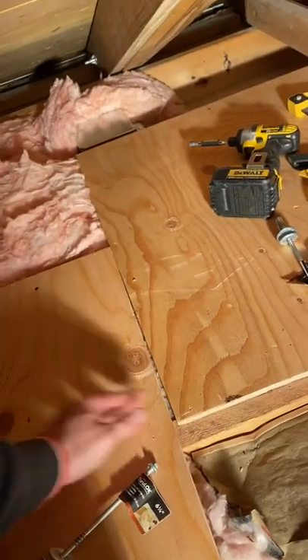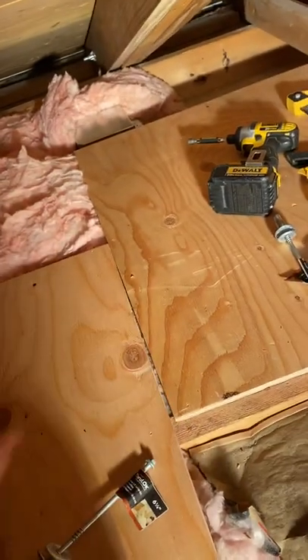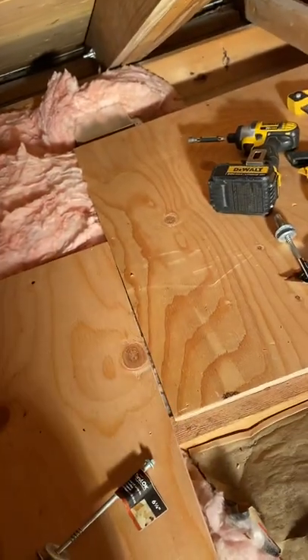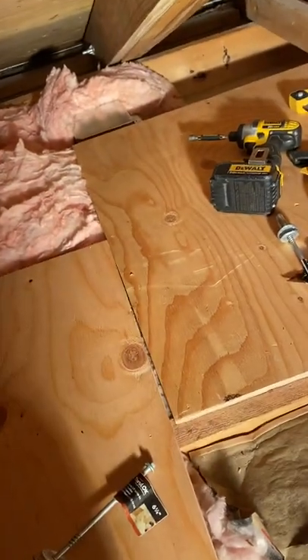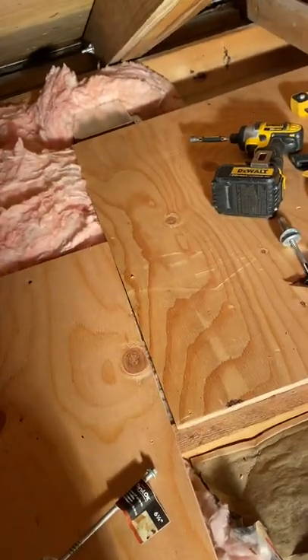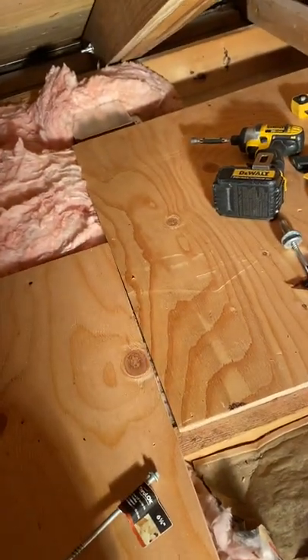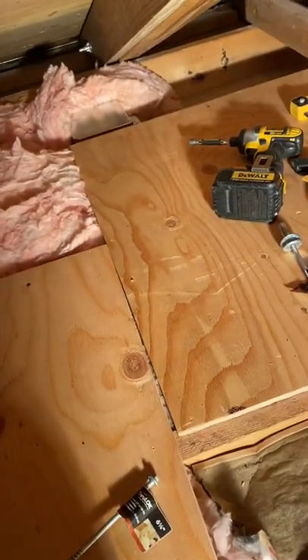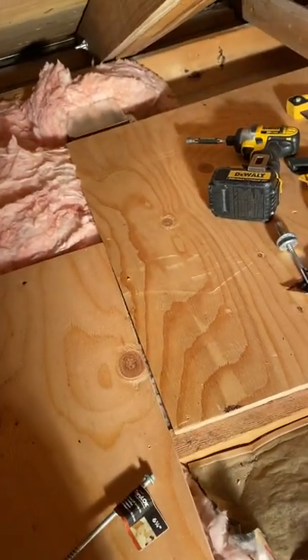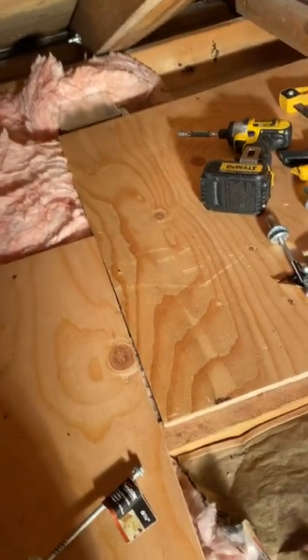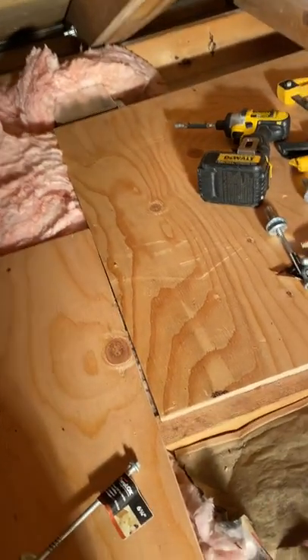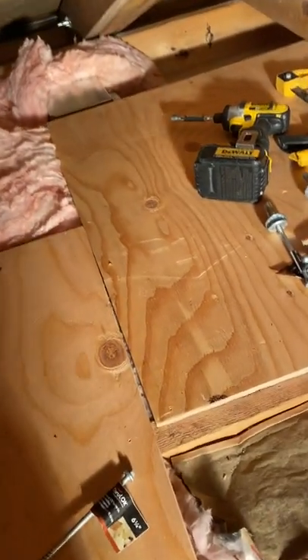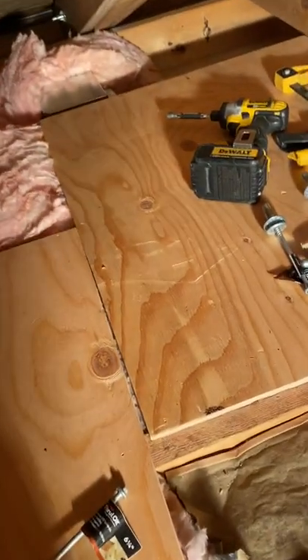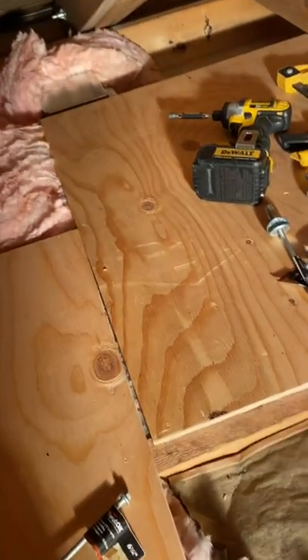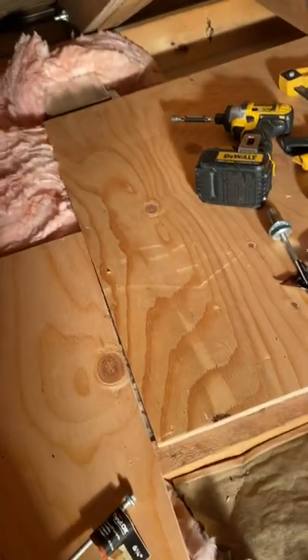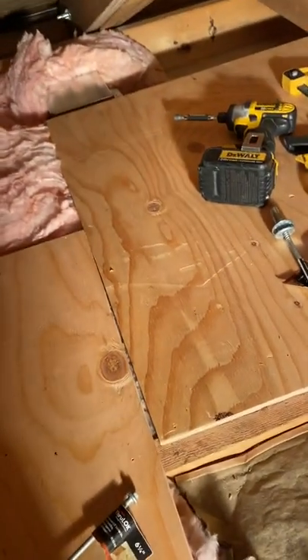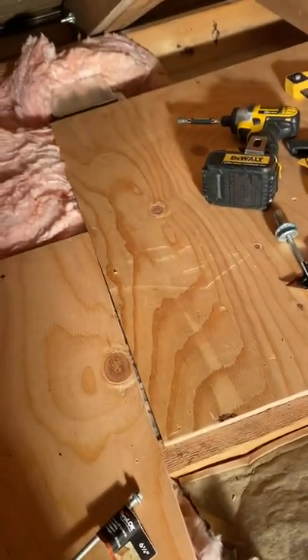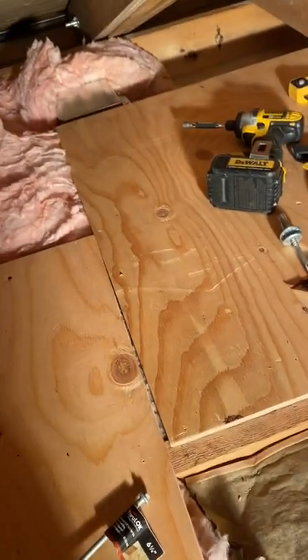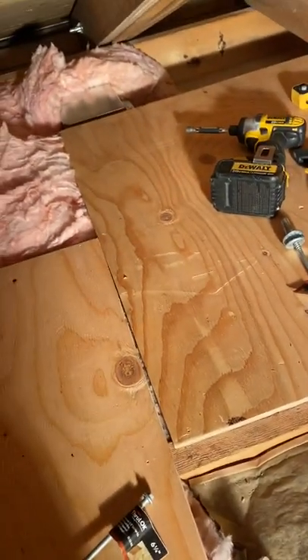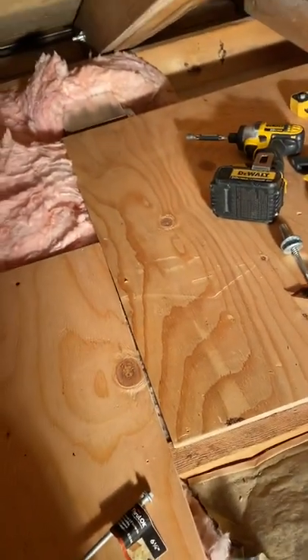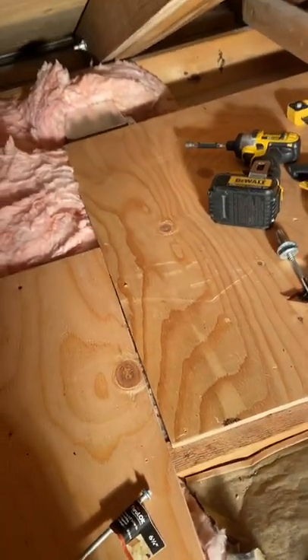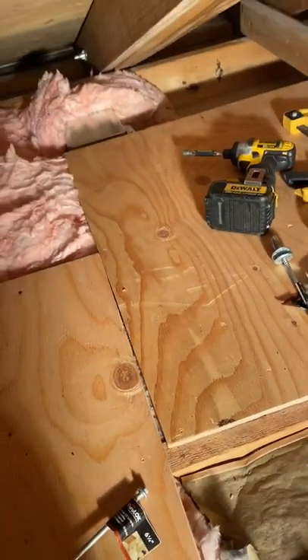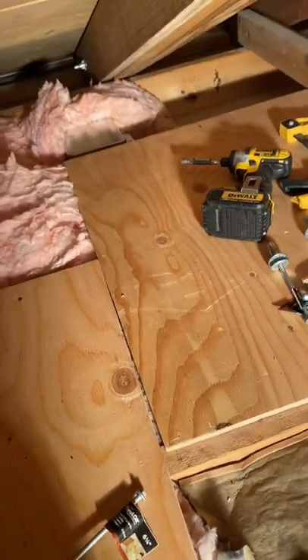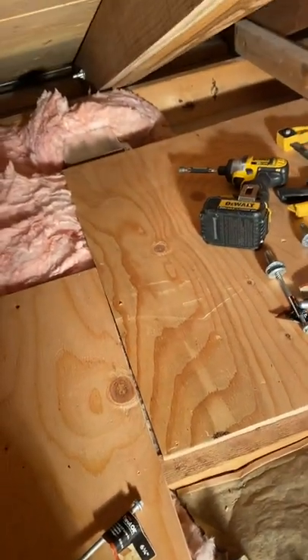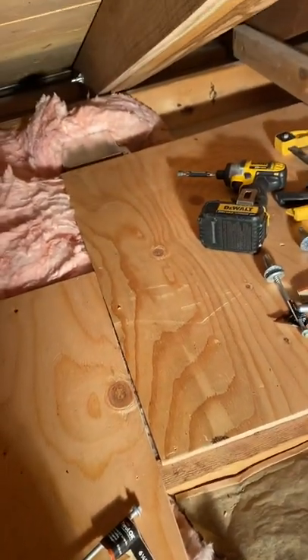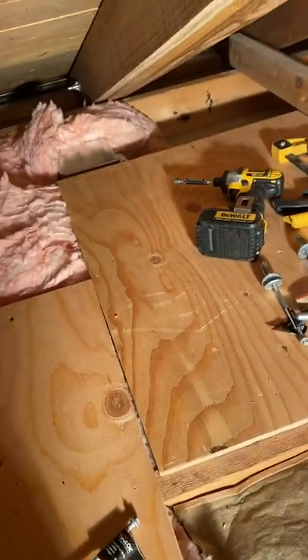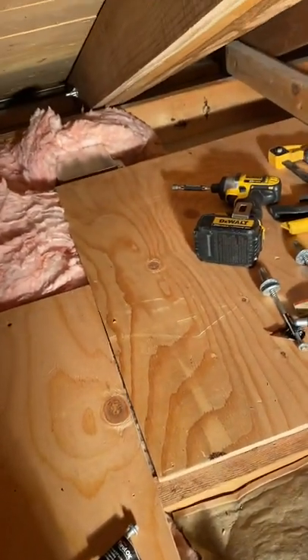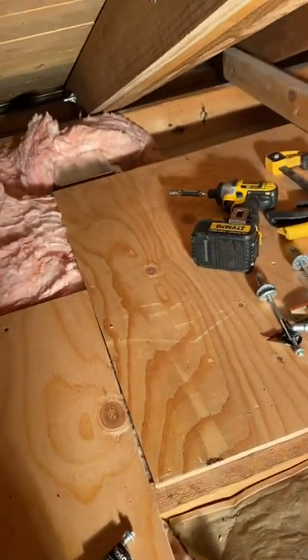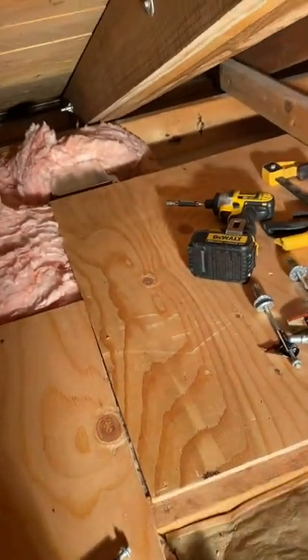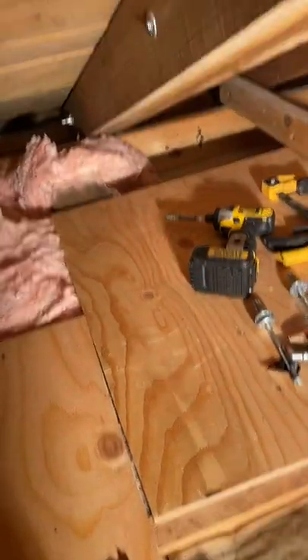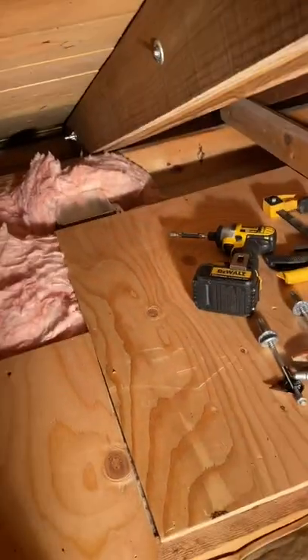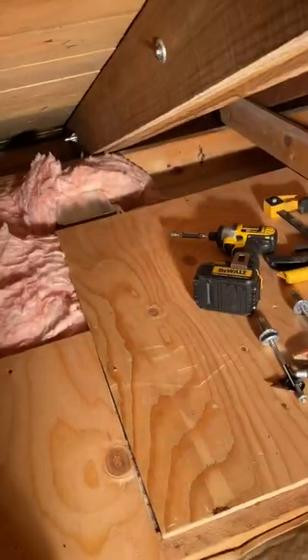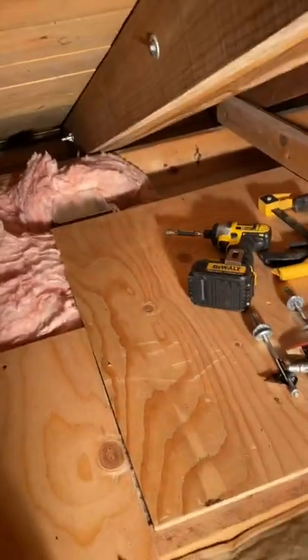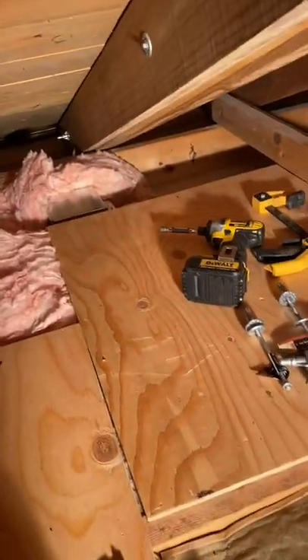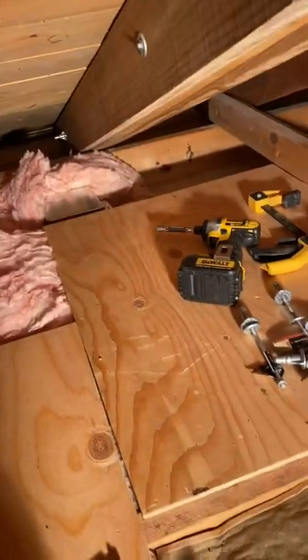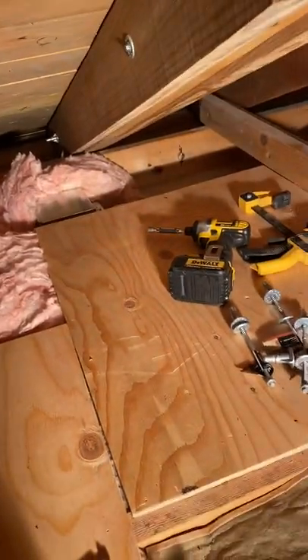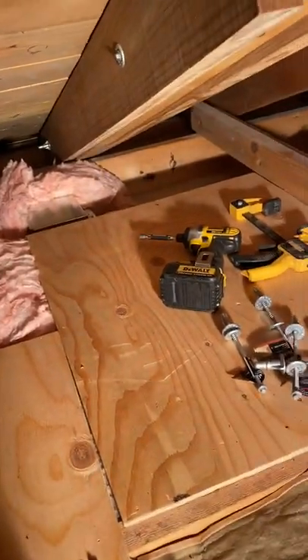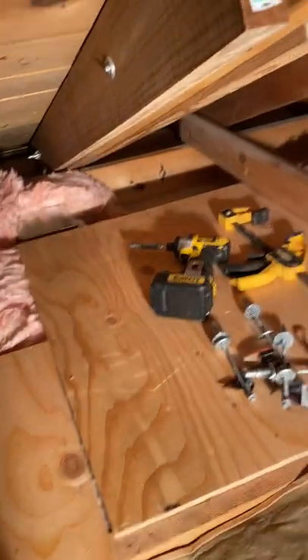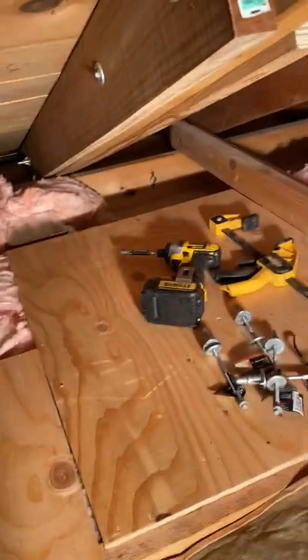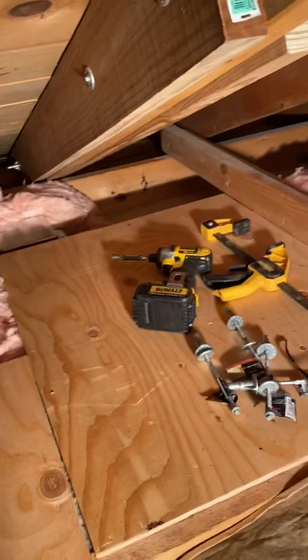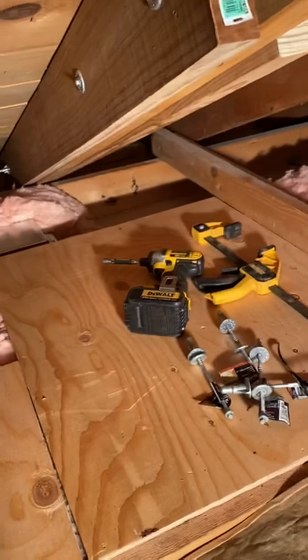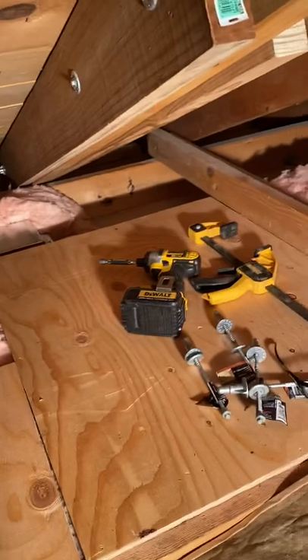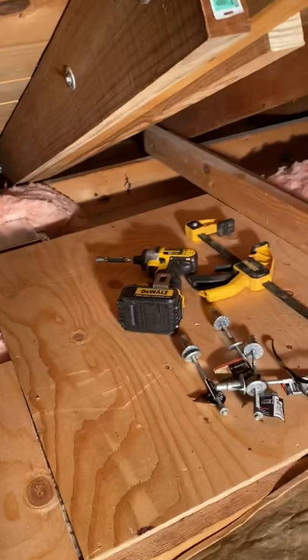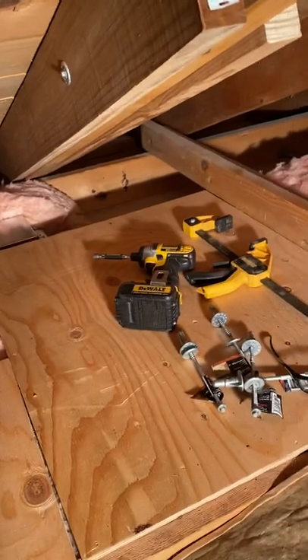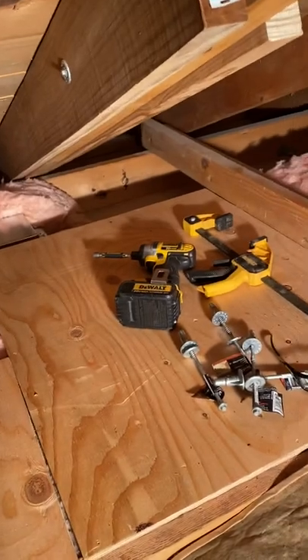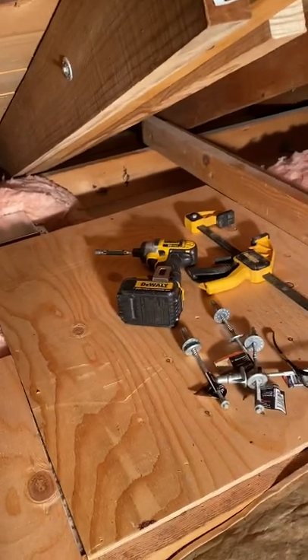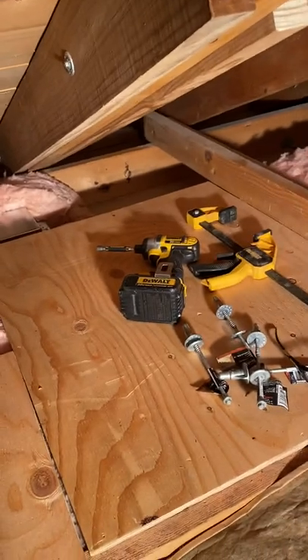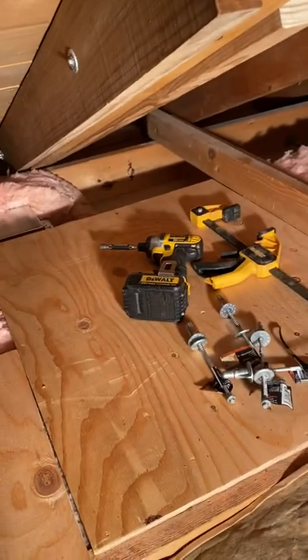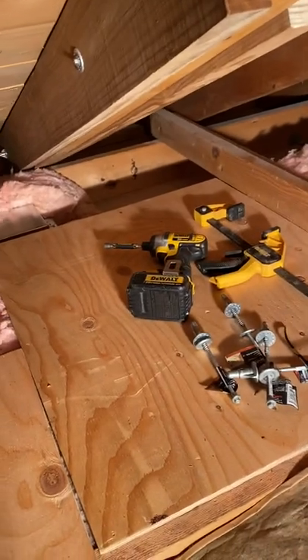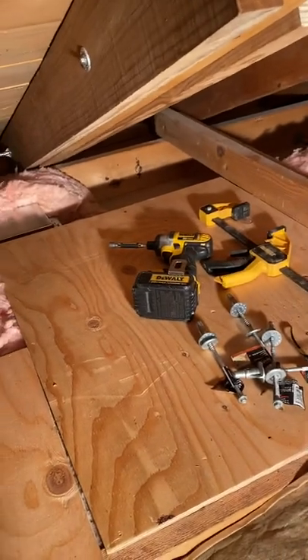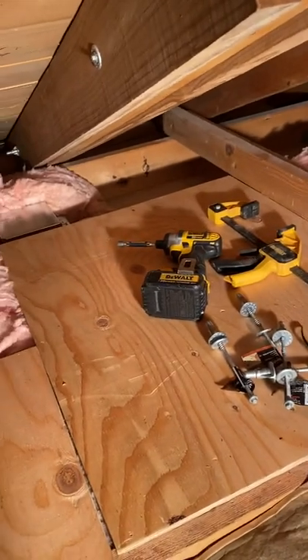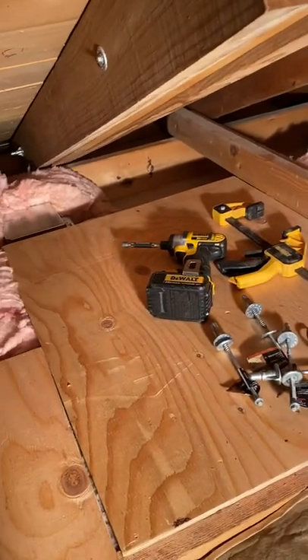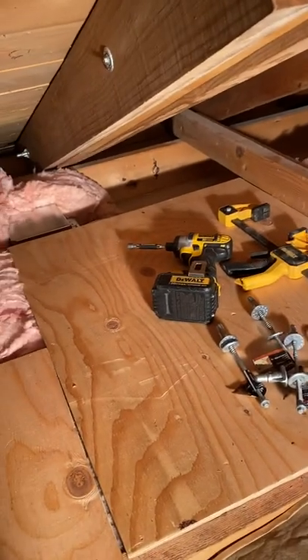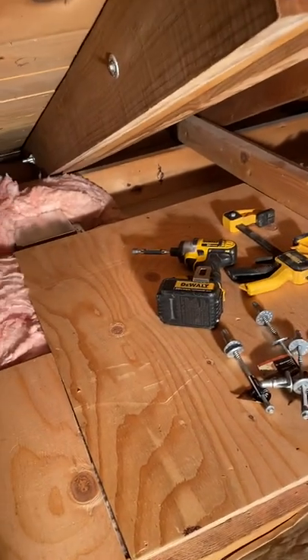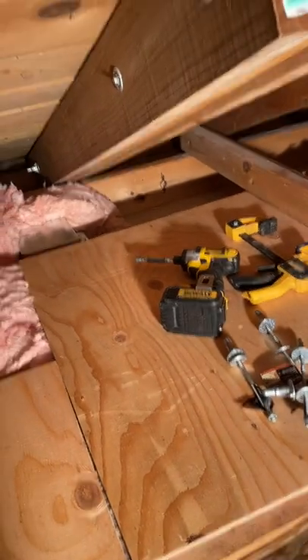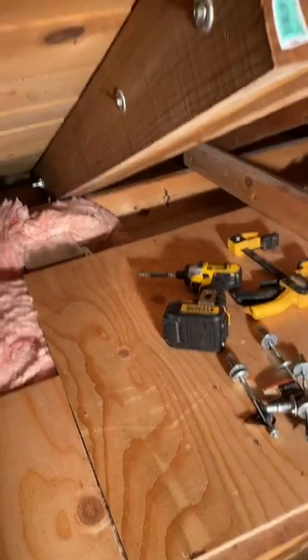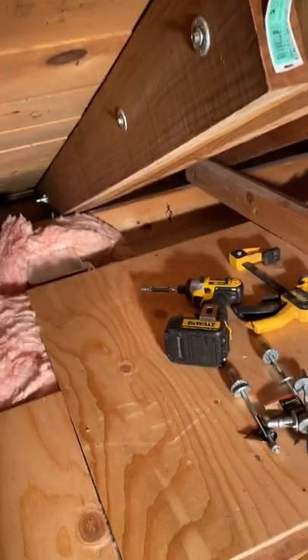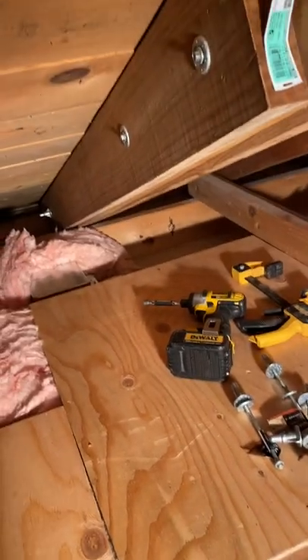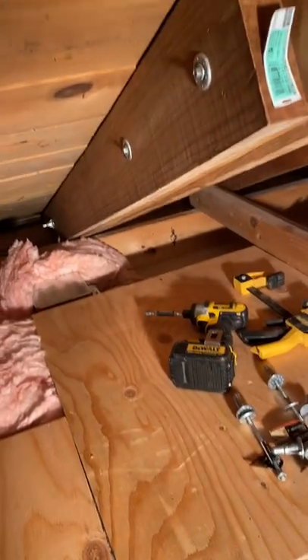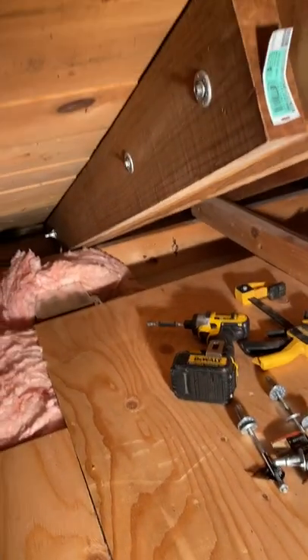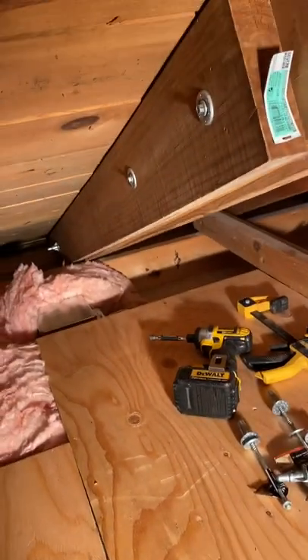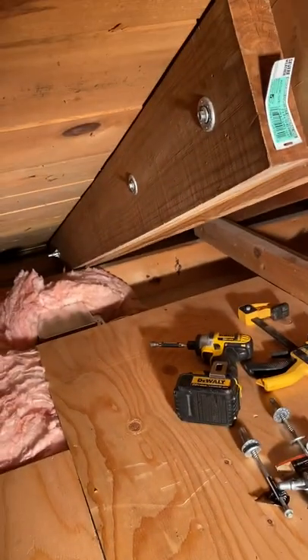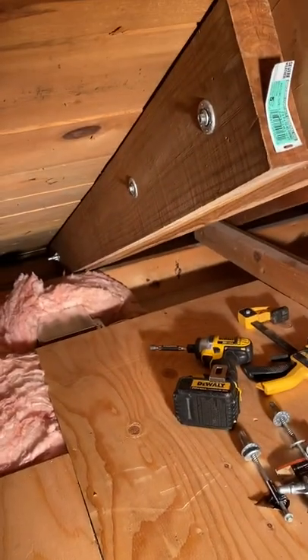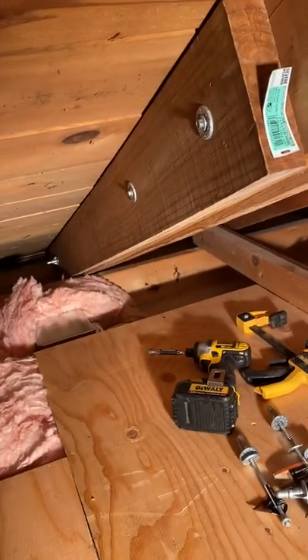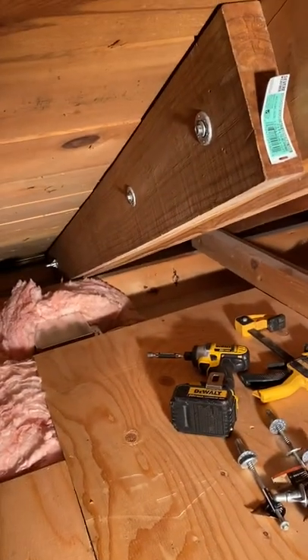That way you have a little bit of flooring to do the work on. Otherwise you'll never be able to do this job unless you're able to lay on your back, which is what I had to do.